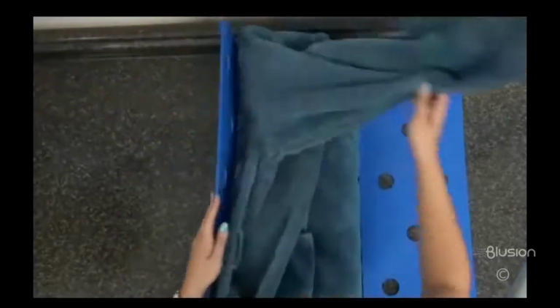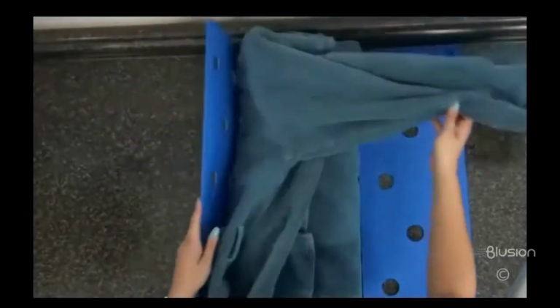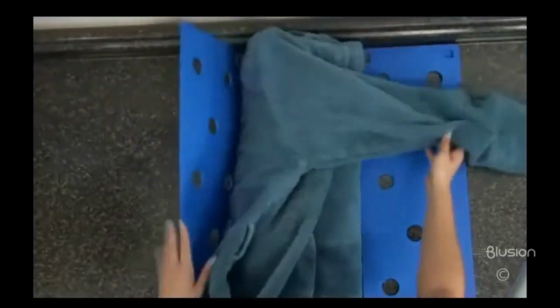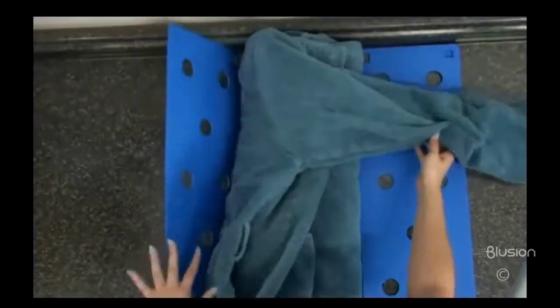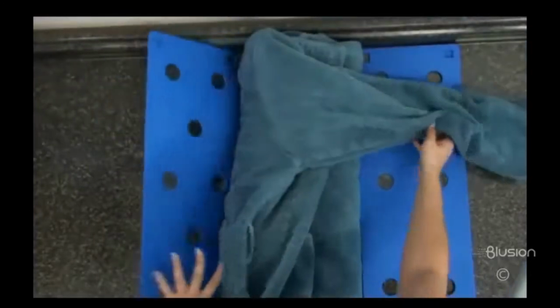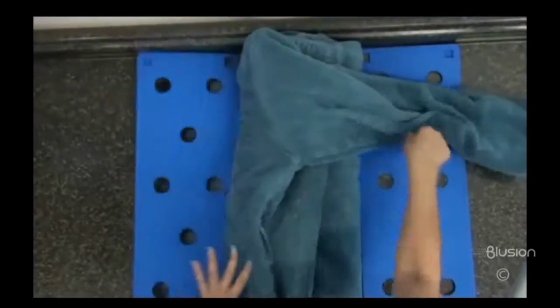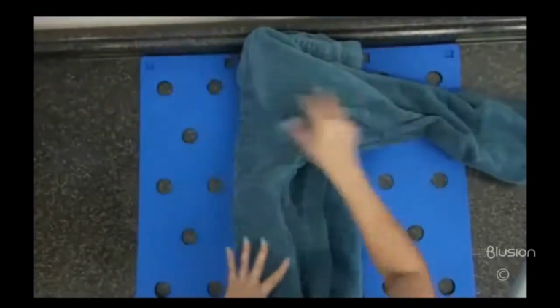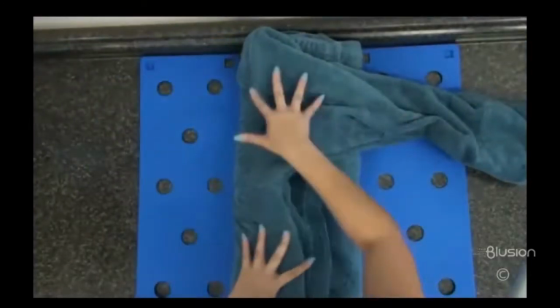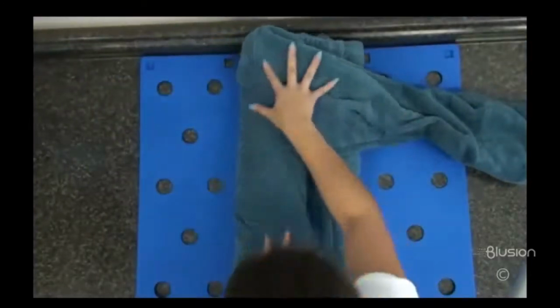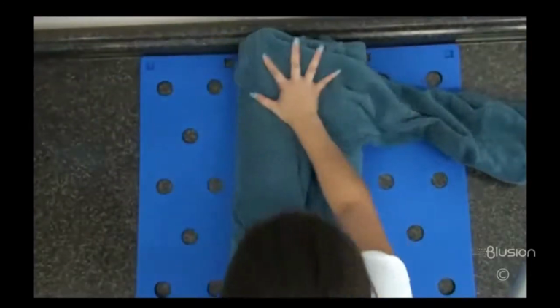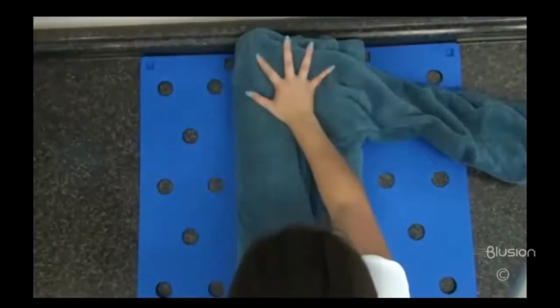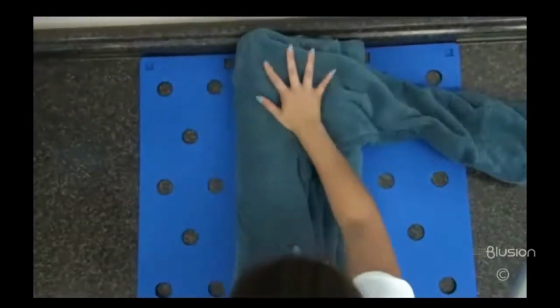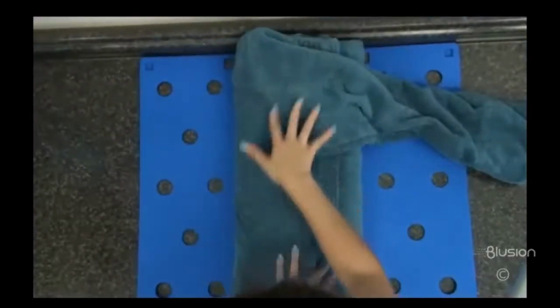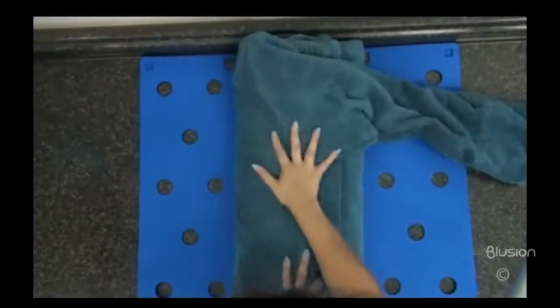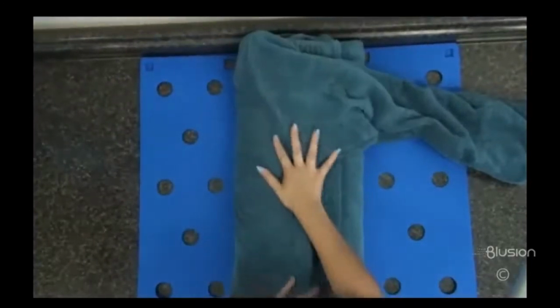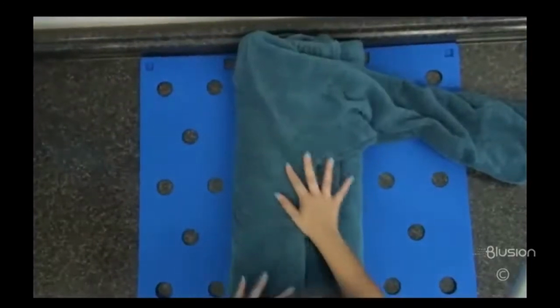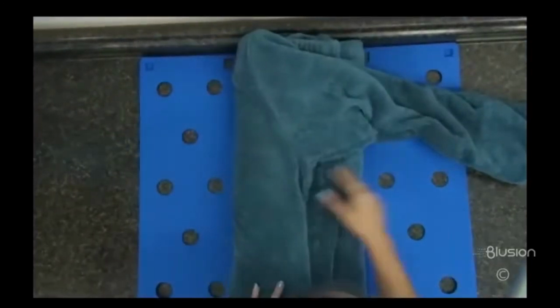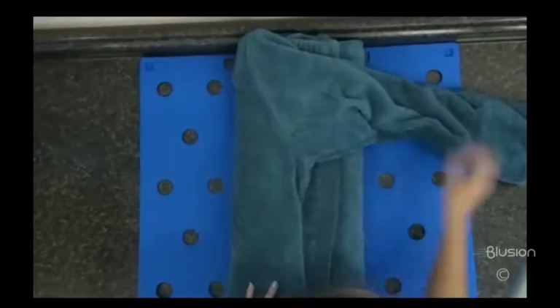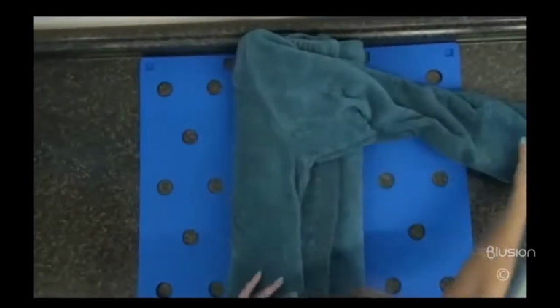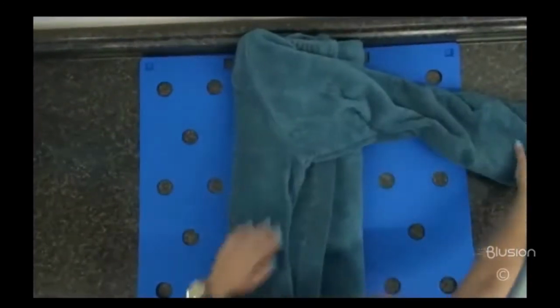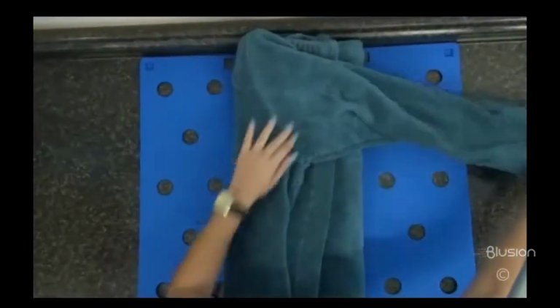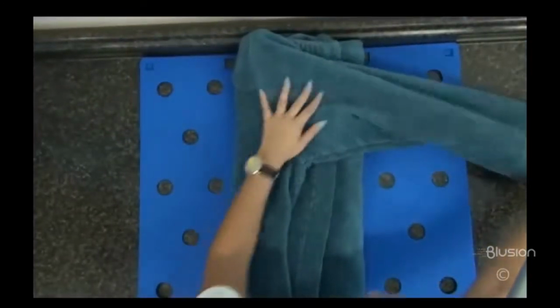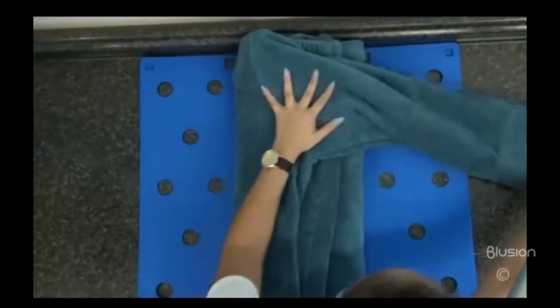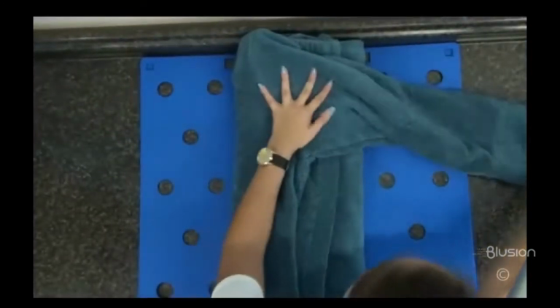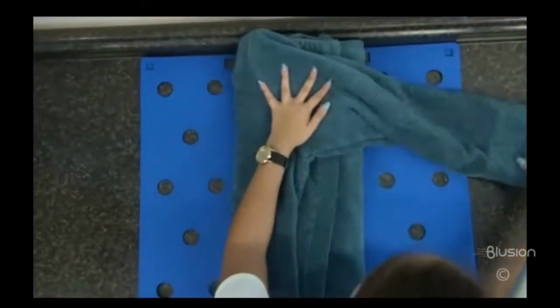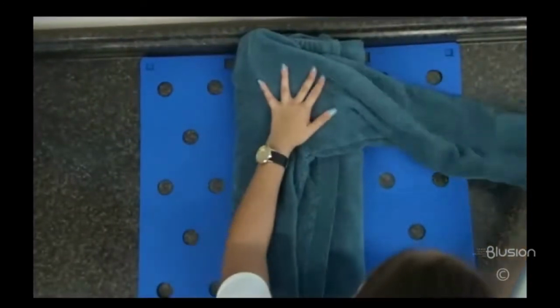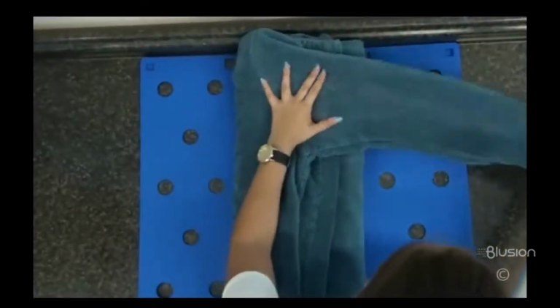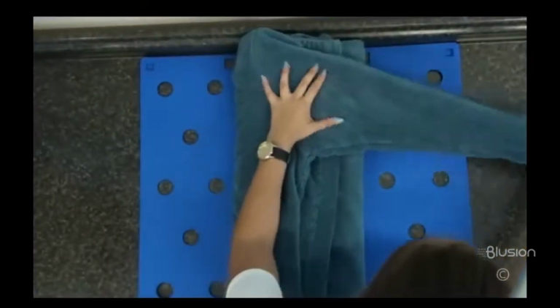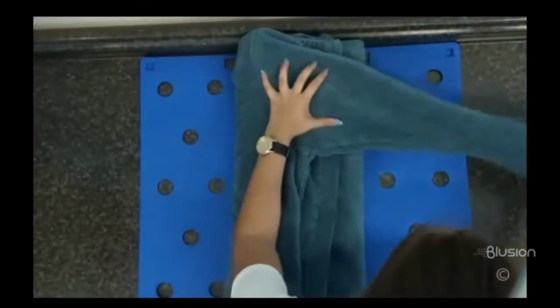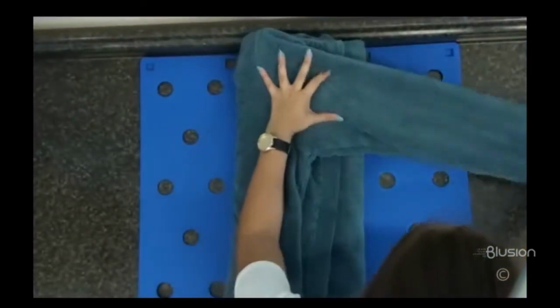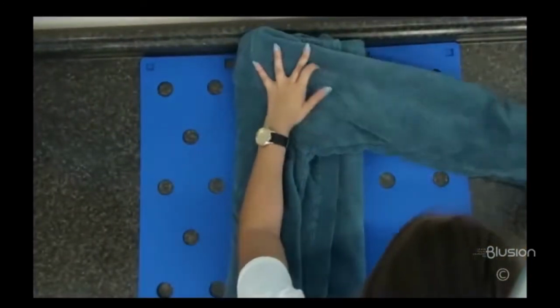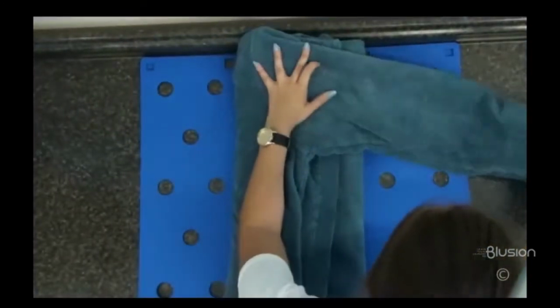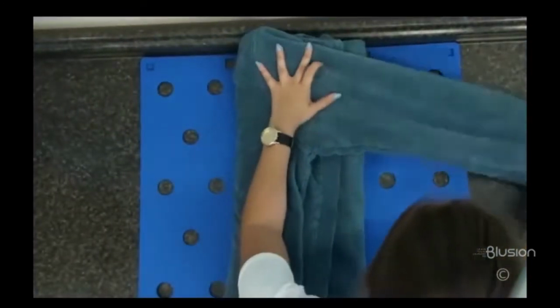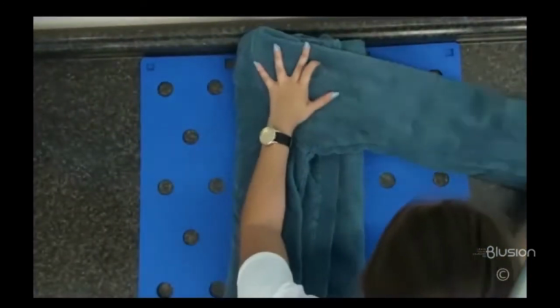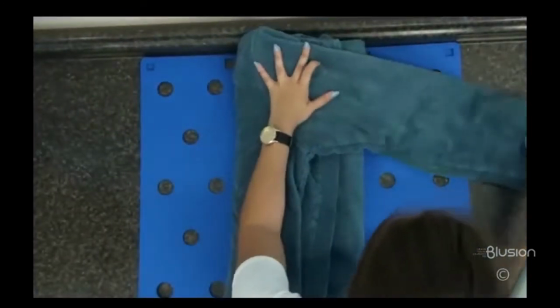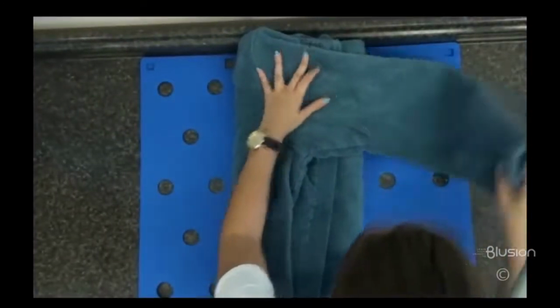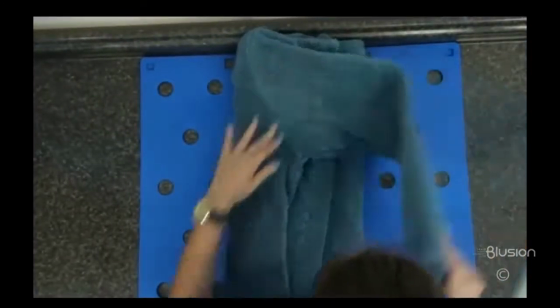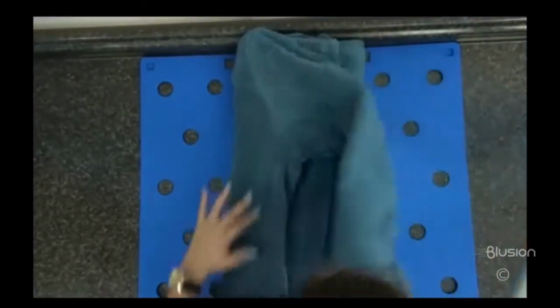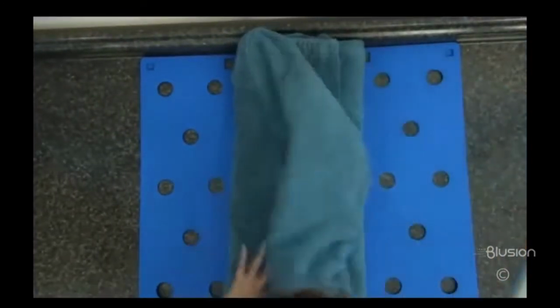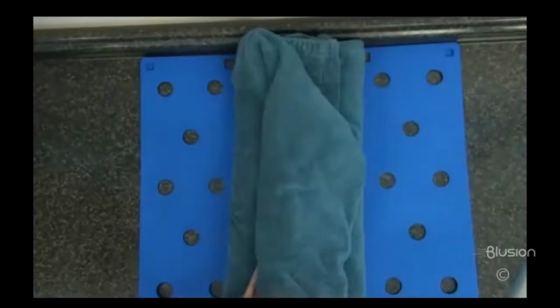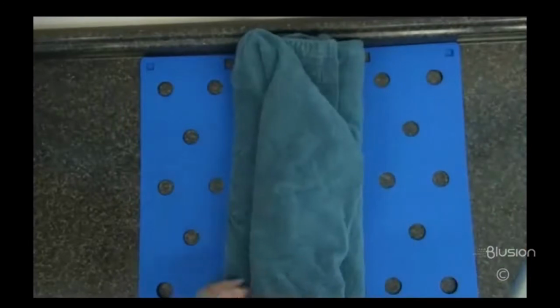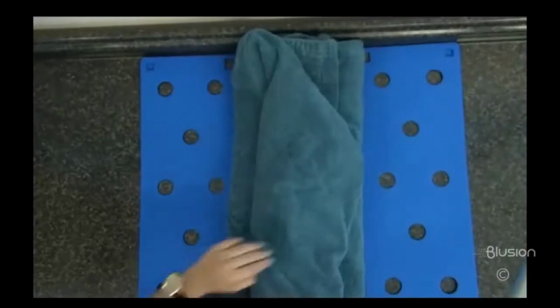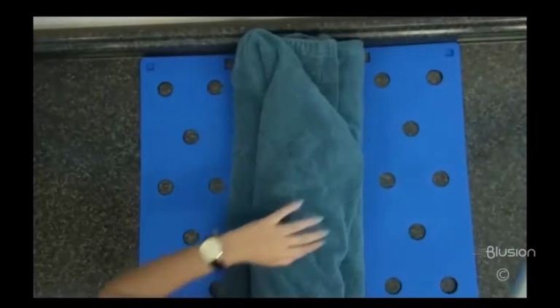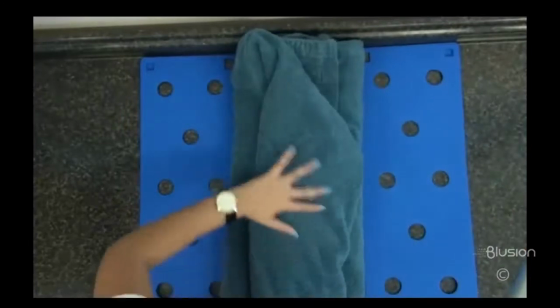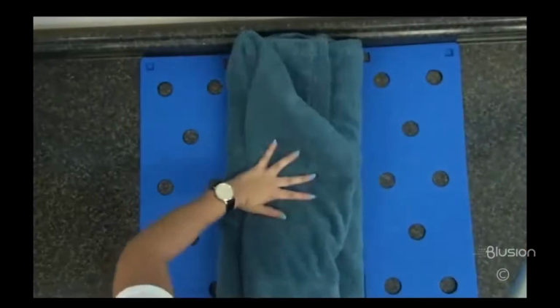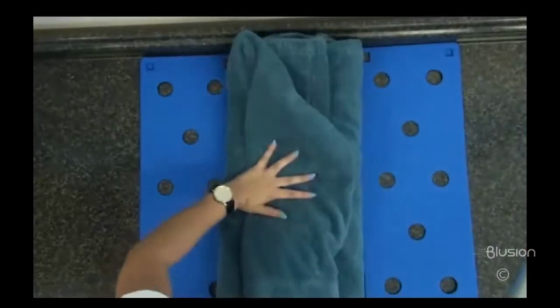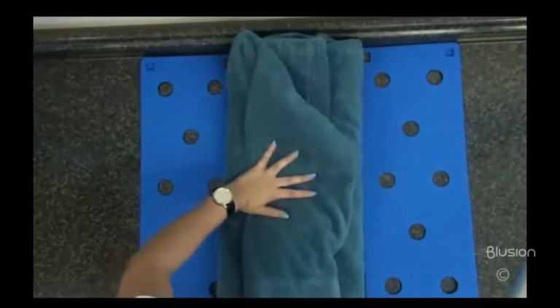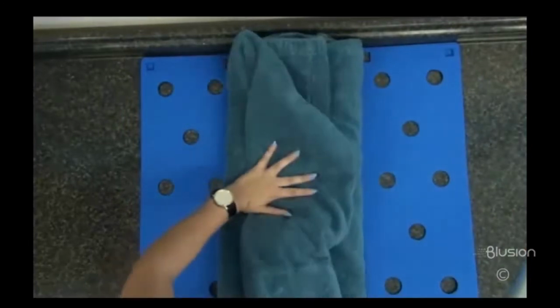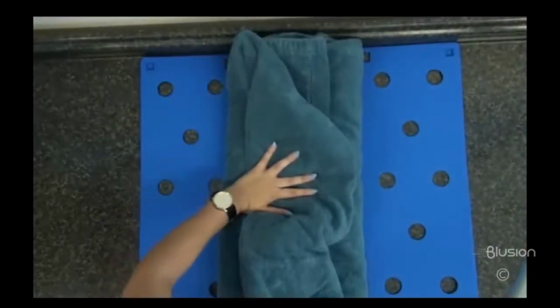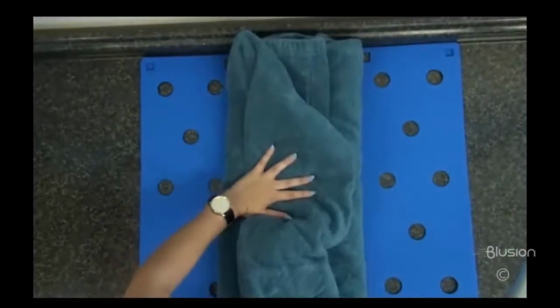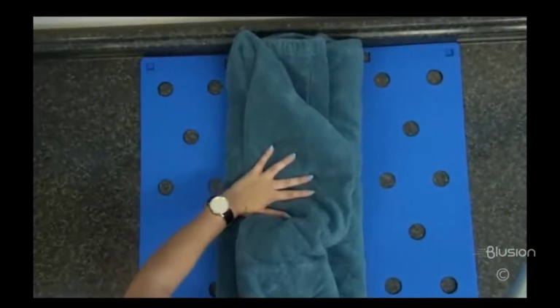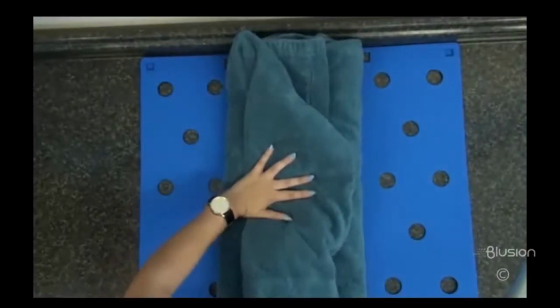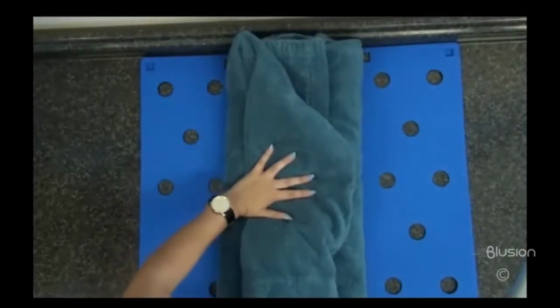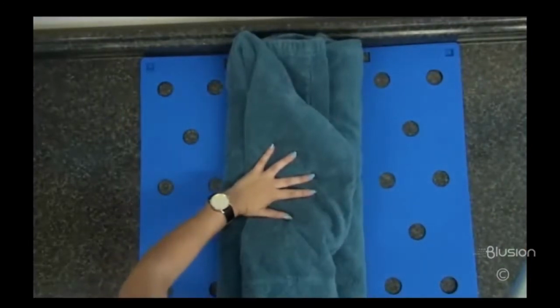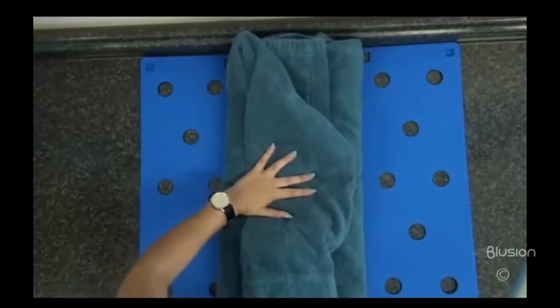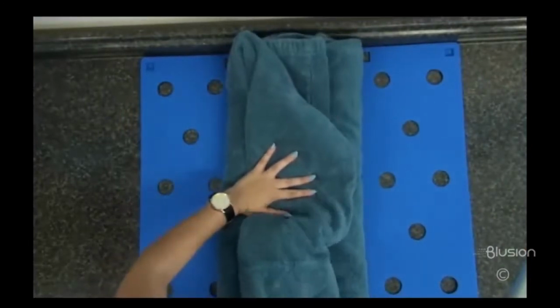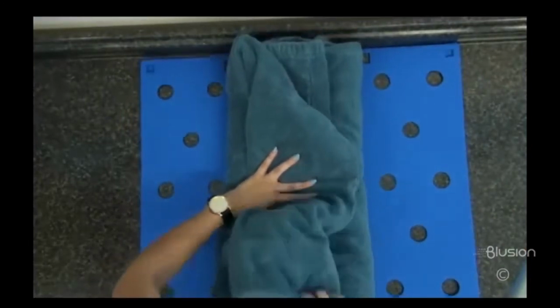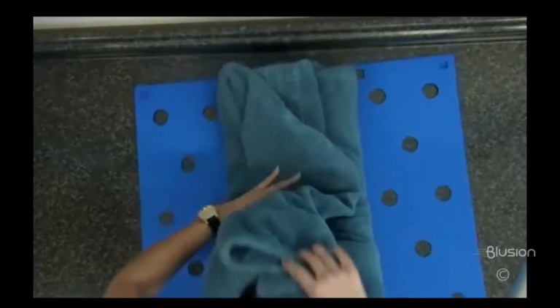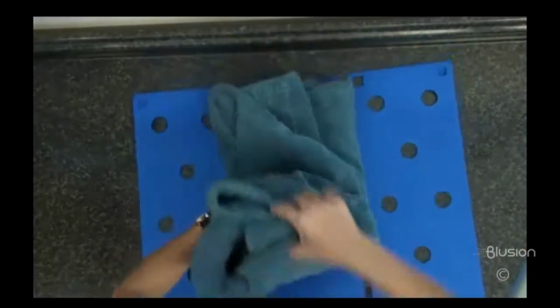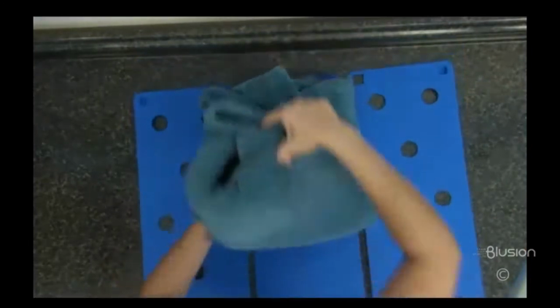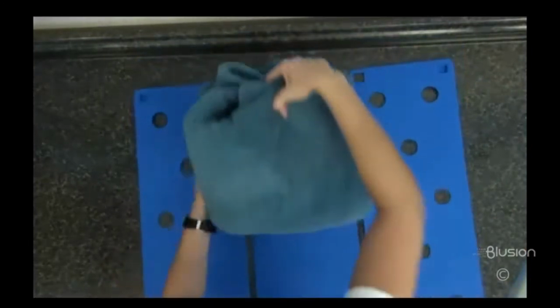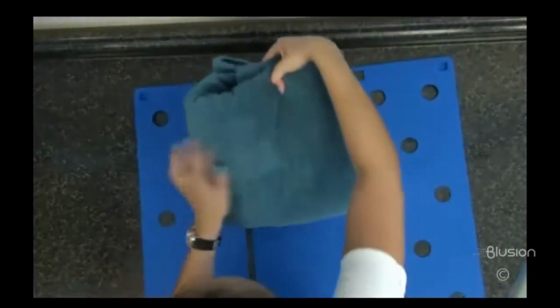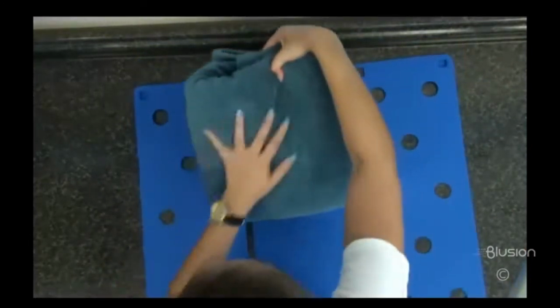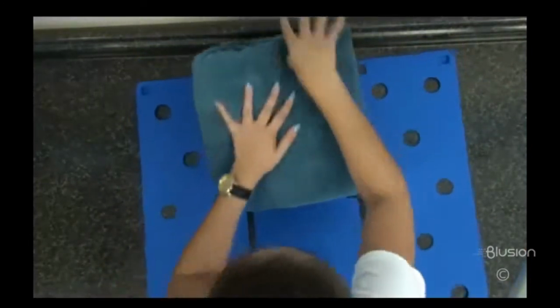Clip the other side panel to center and back again, pull the sleeve of the arm downwards and then back up. Clip the bottom panel up to center and back.